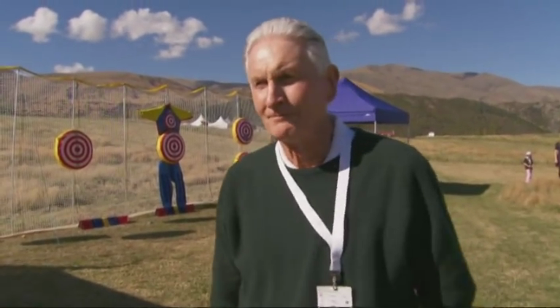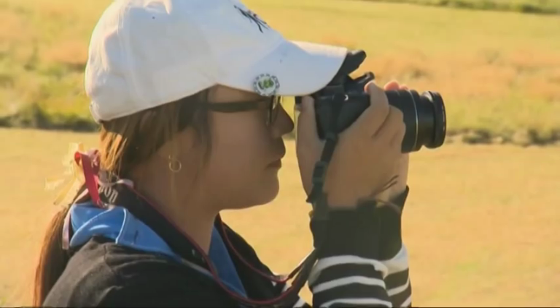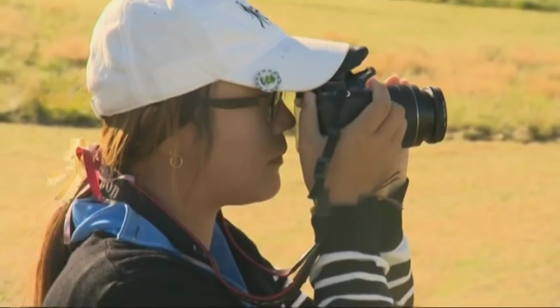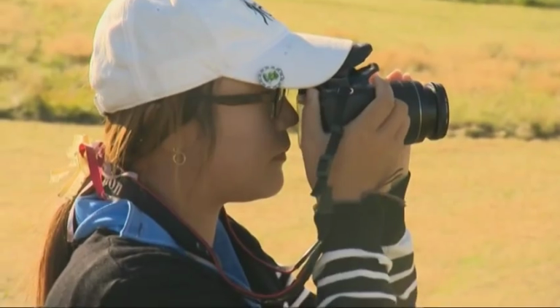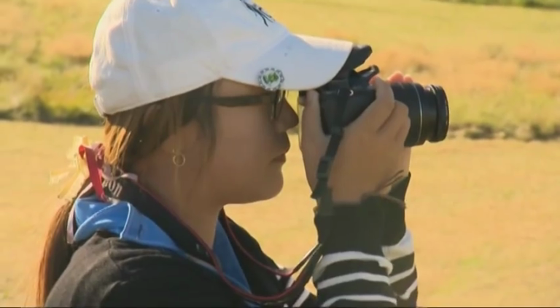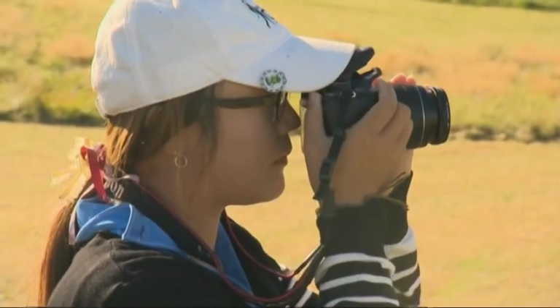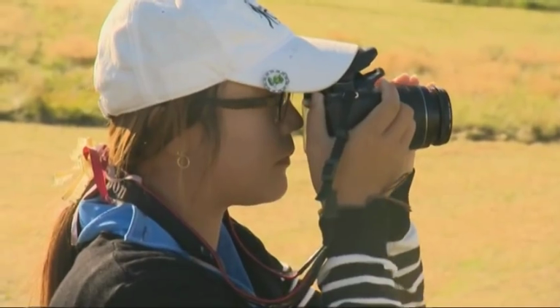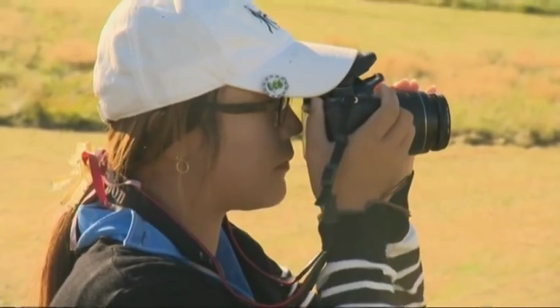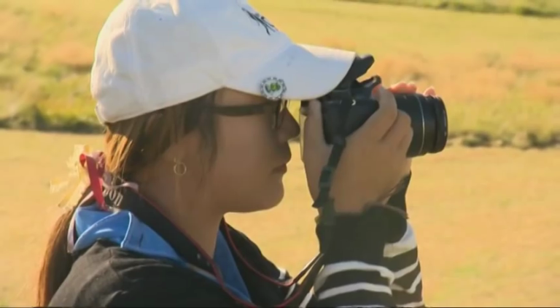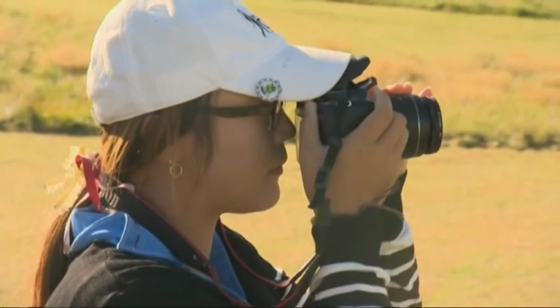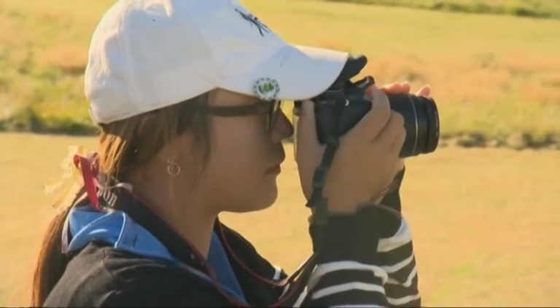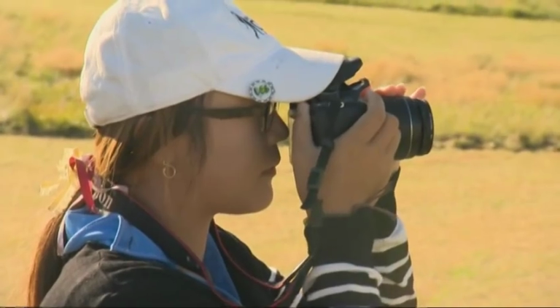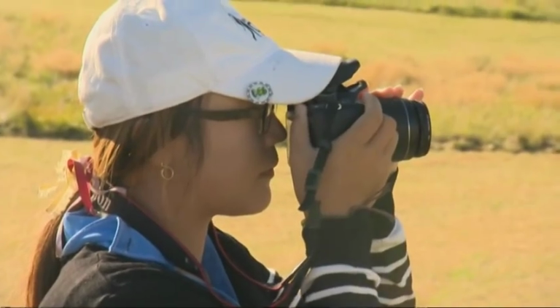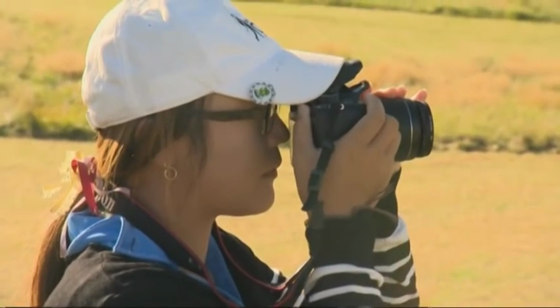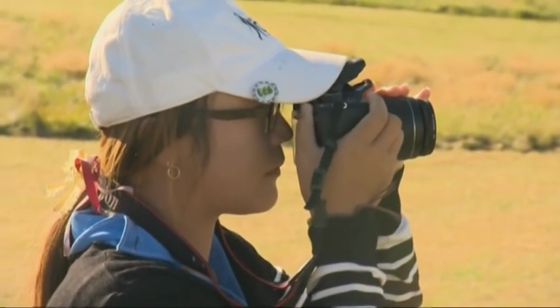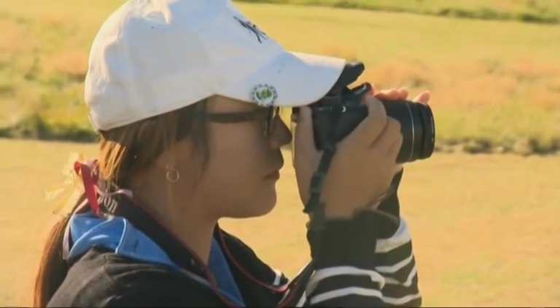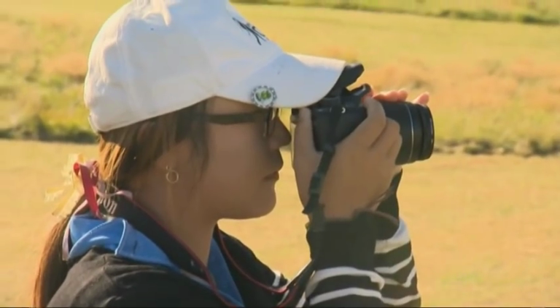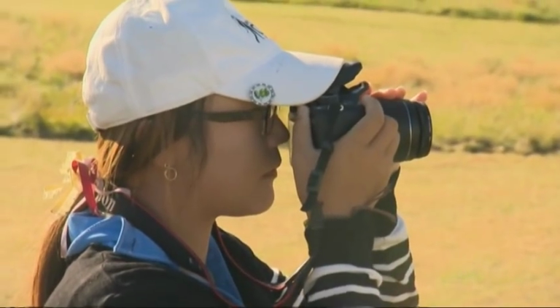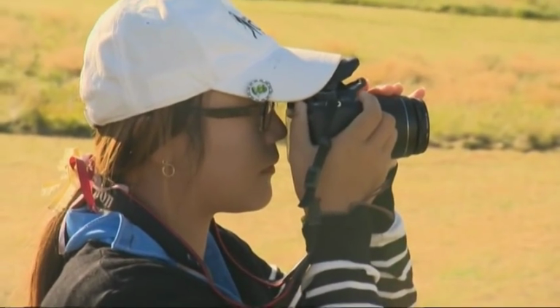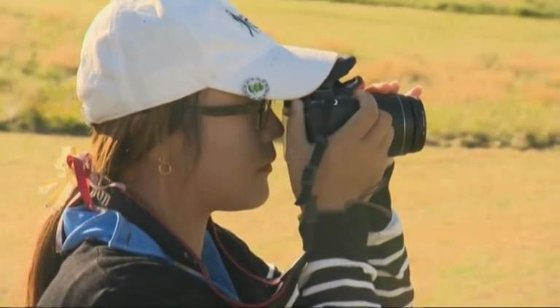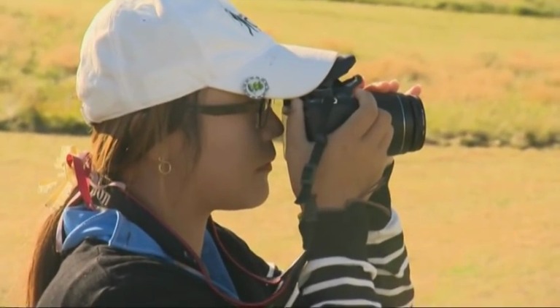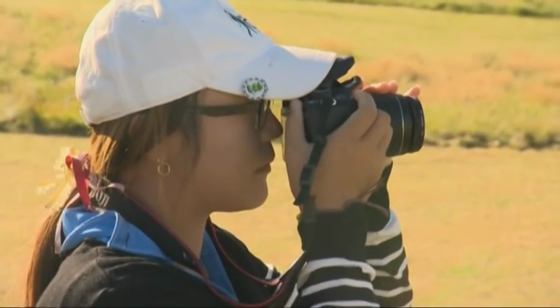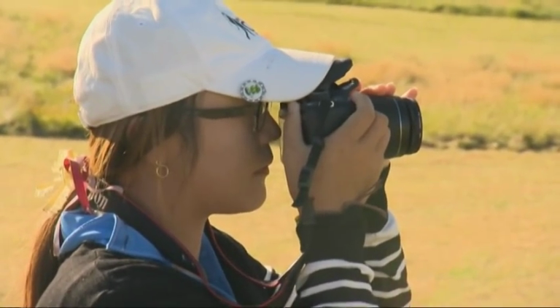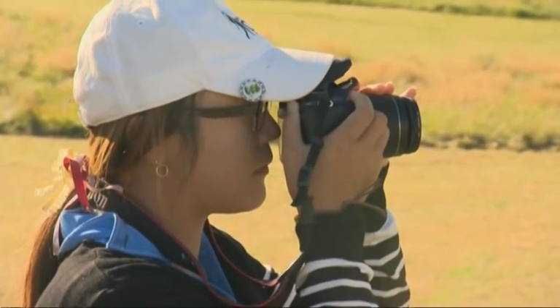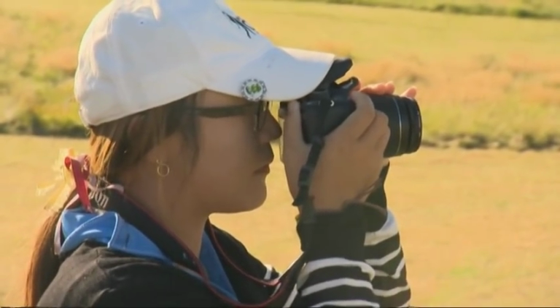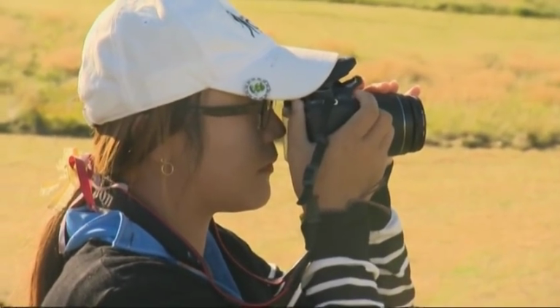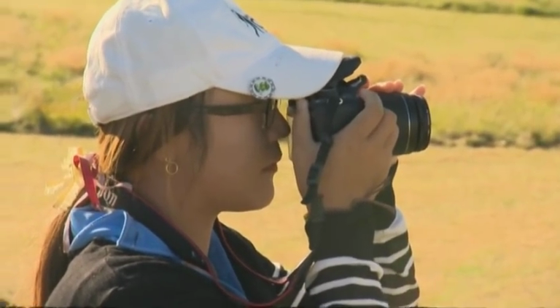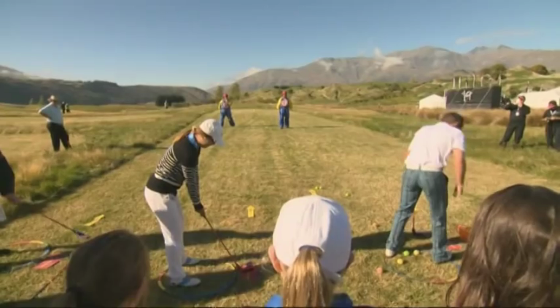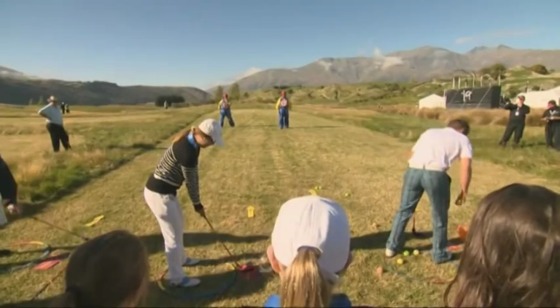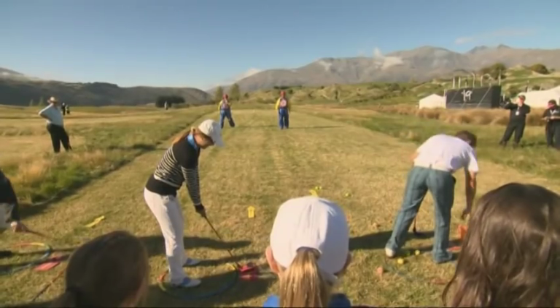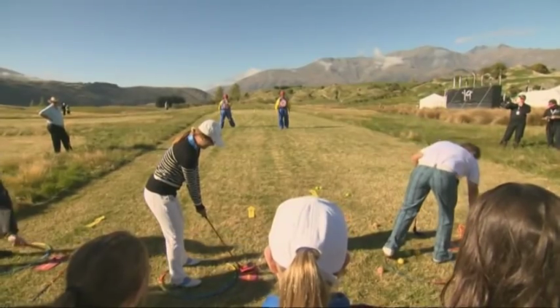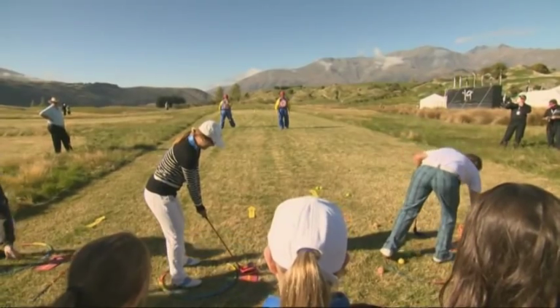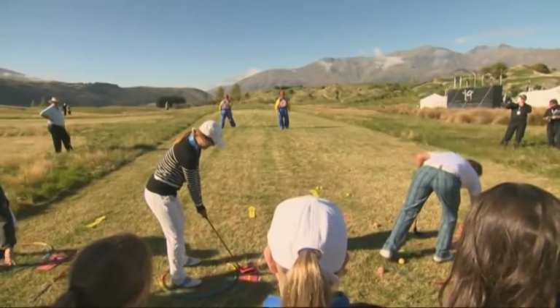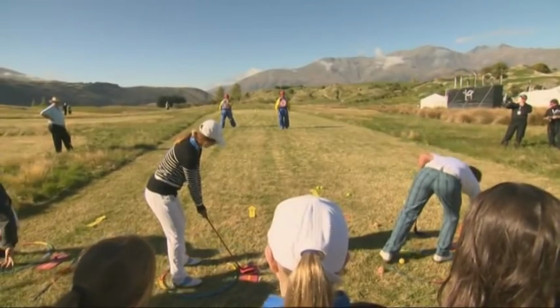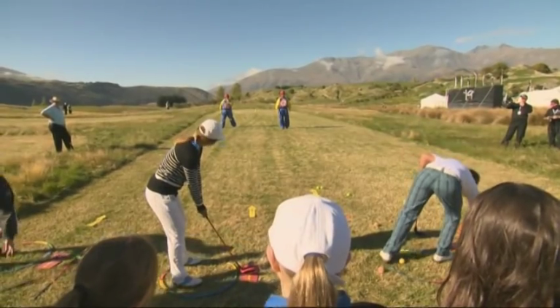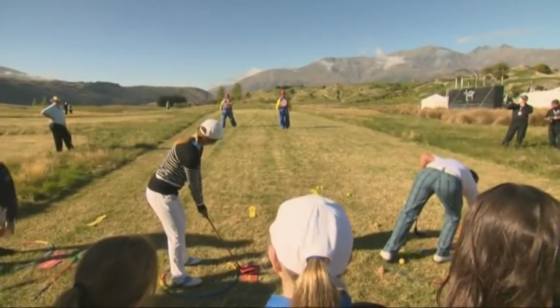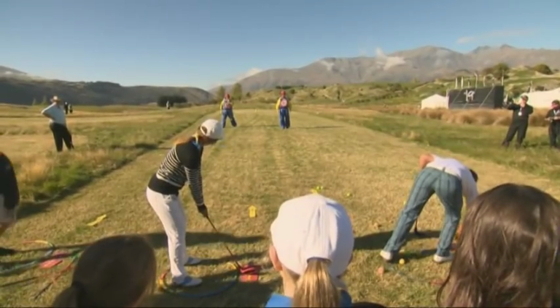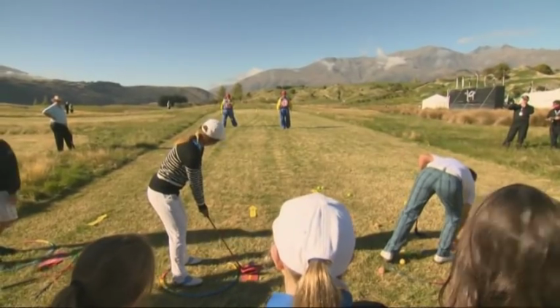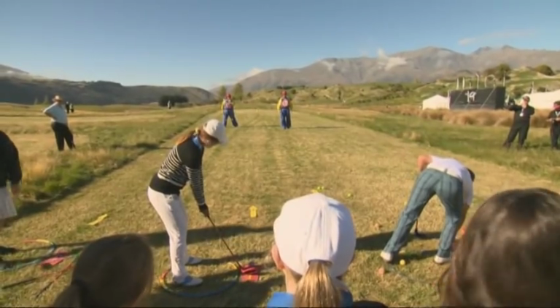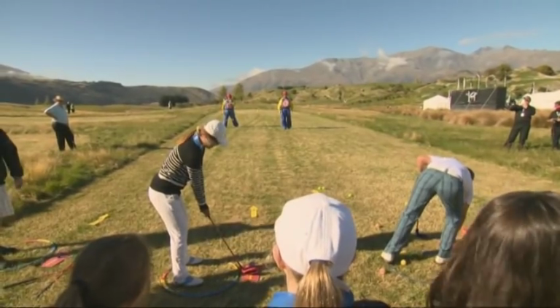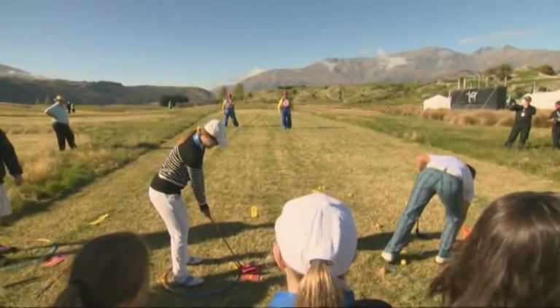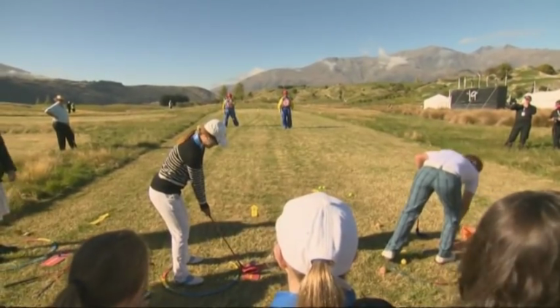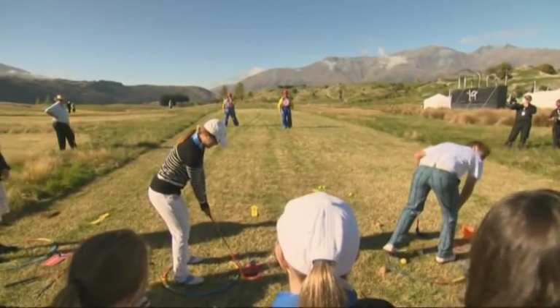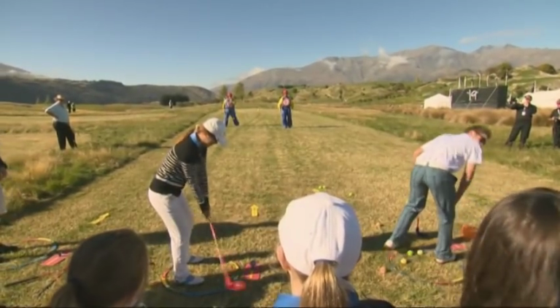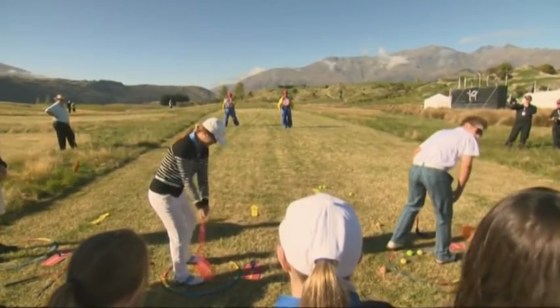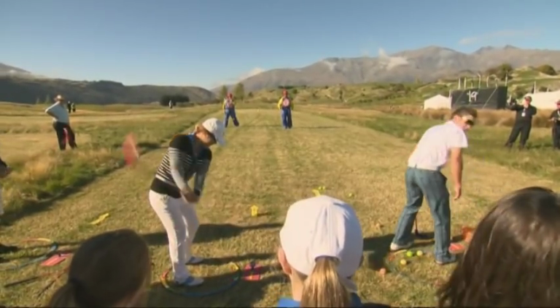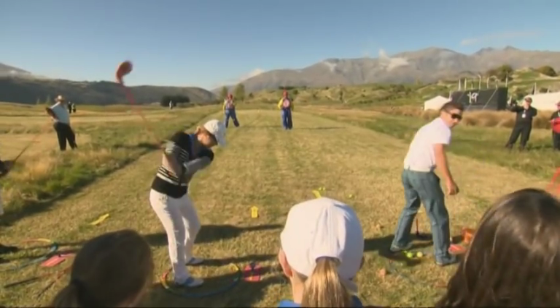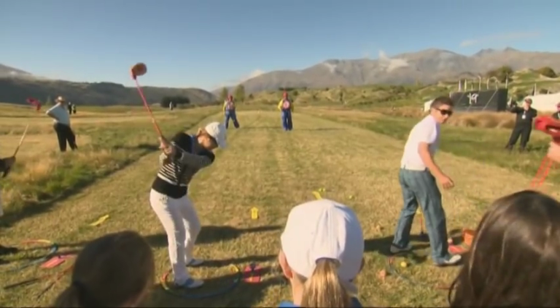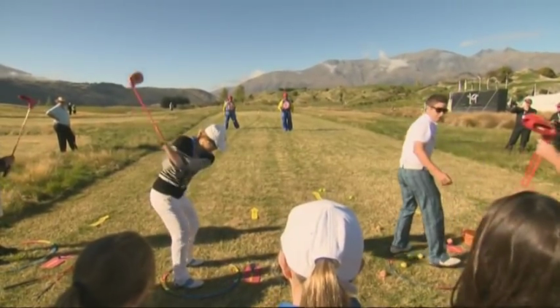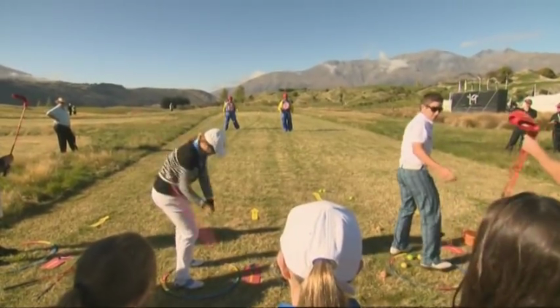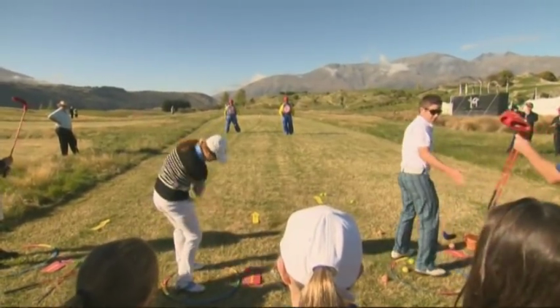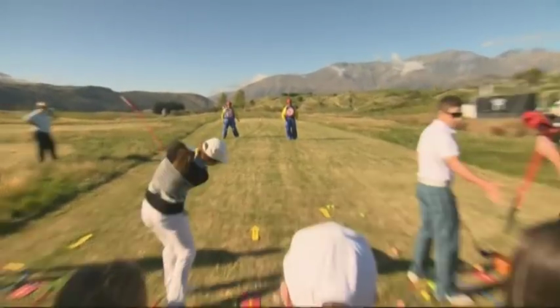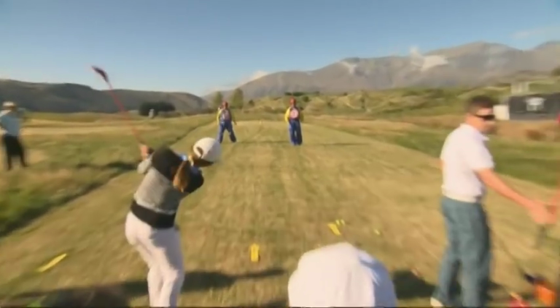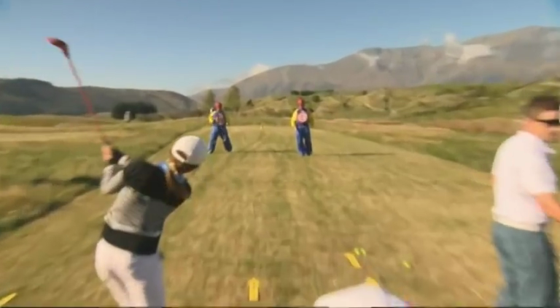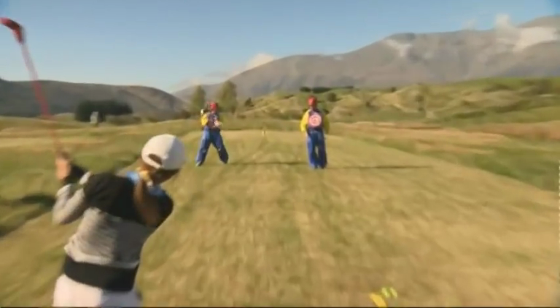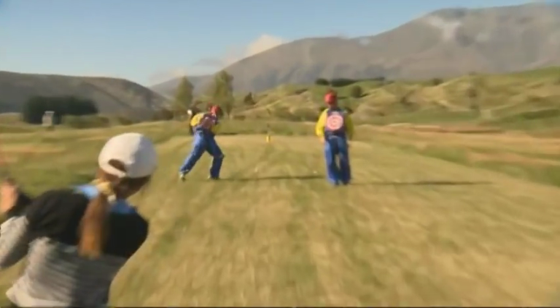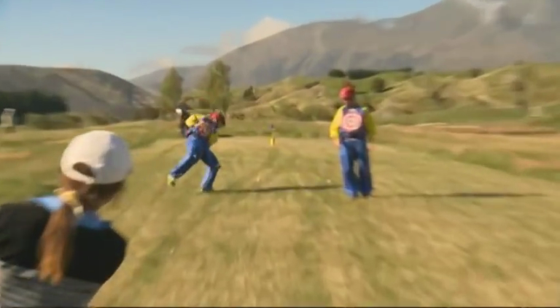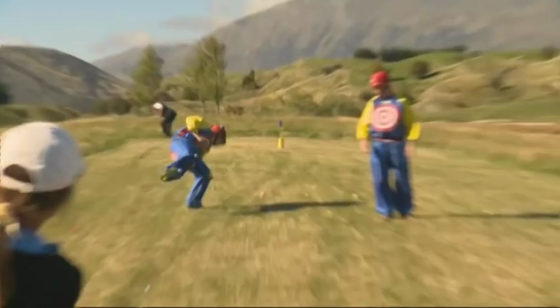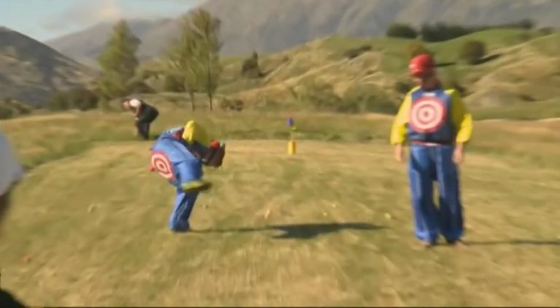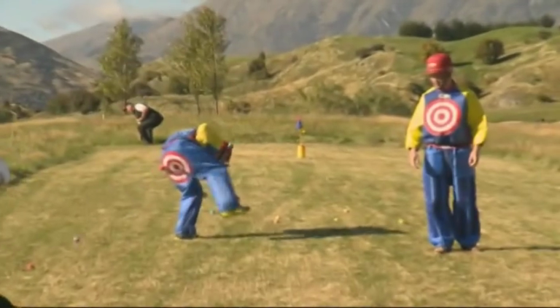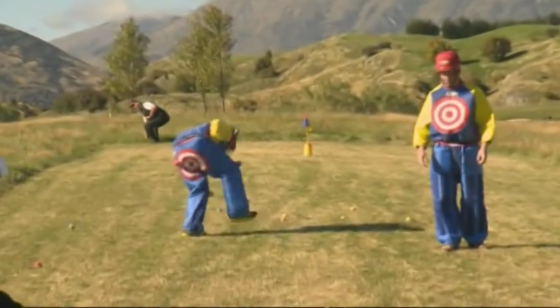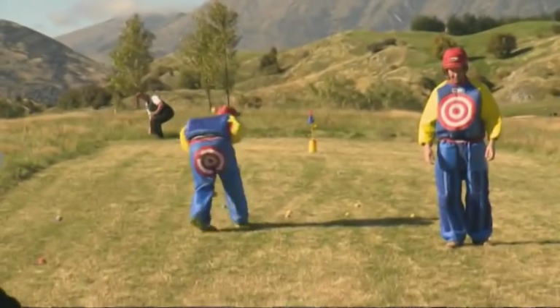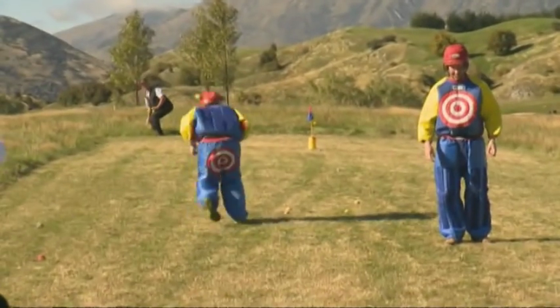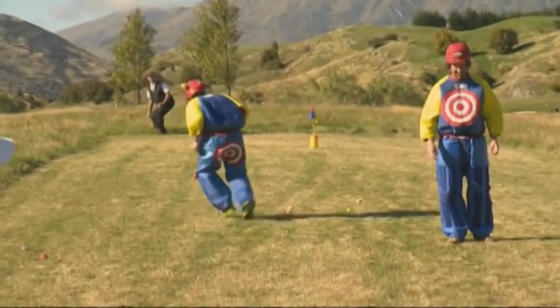The future of golf in New Zealand is in good hands, with even the world number one amateur using snag for target practice.